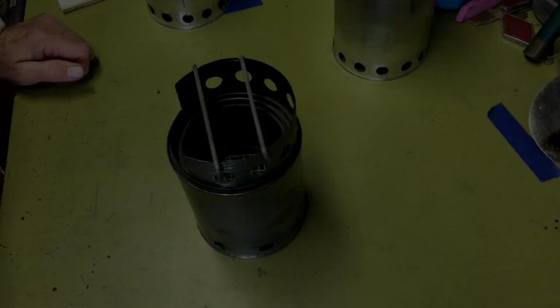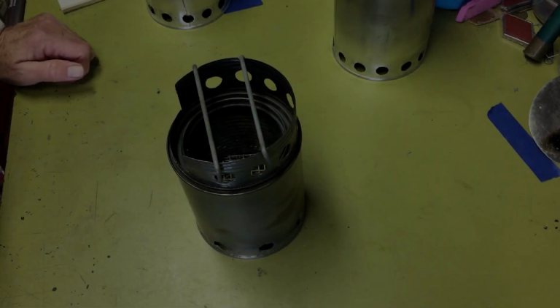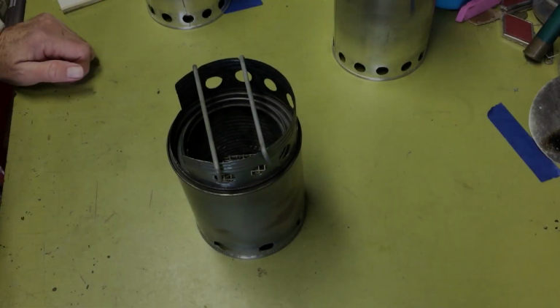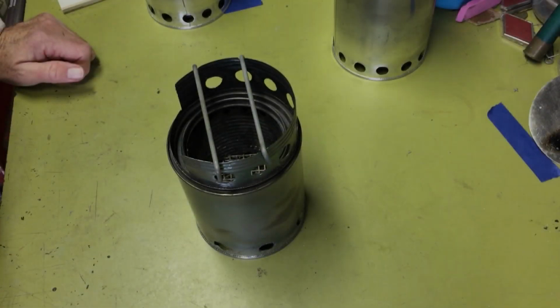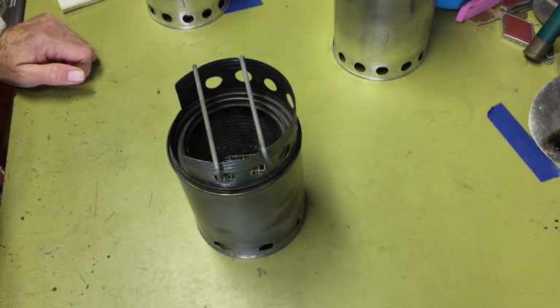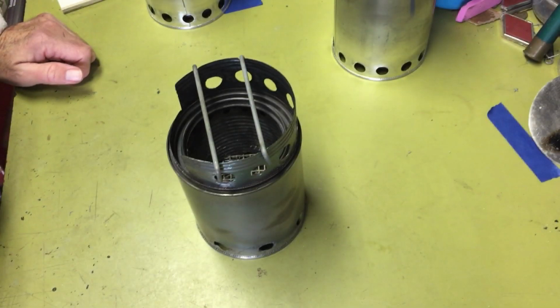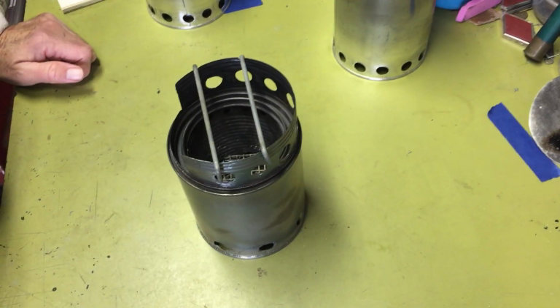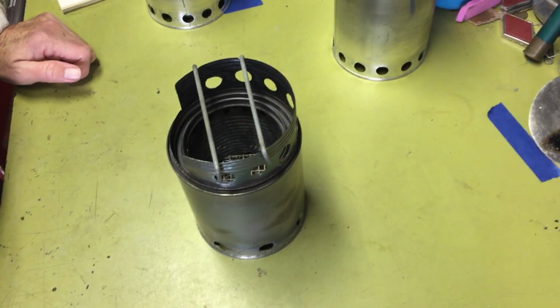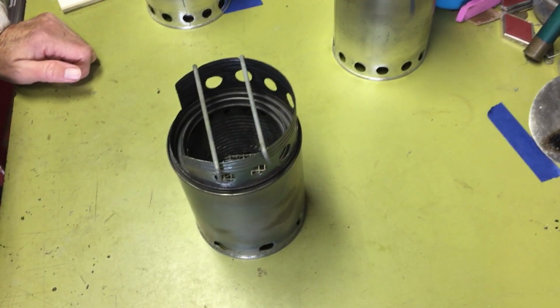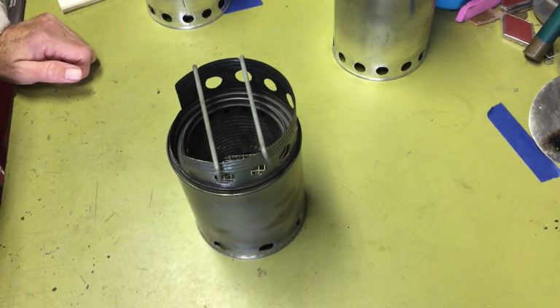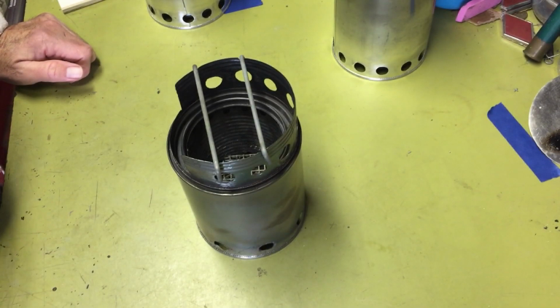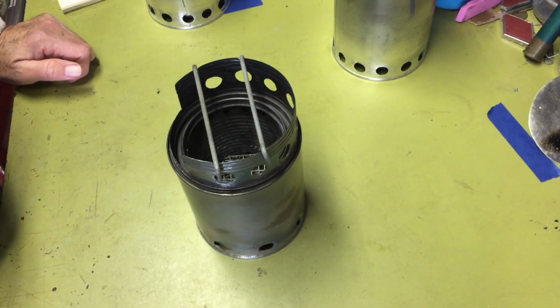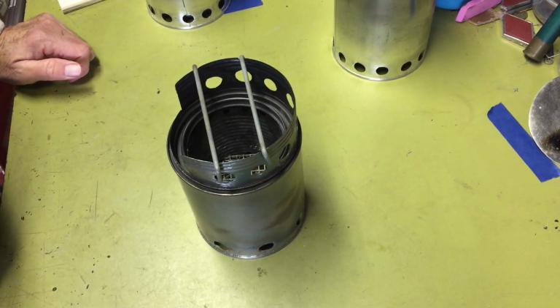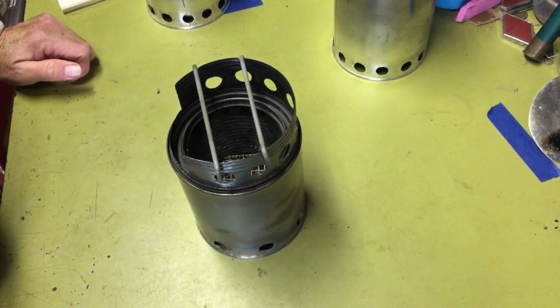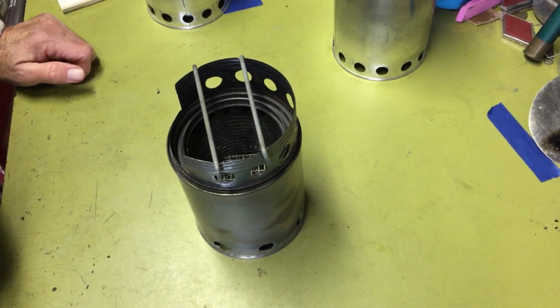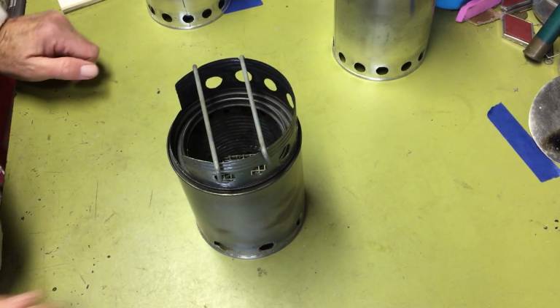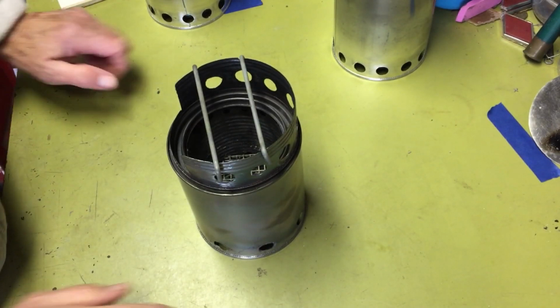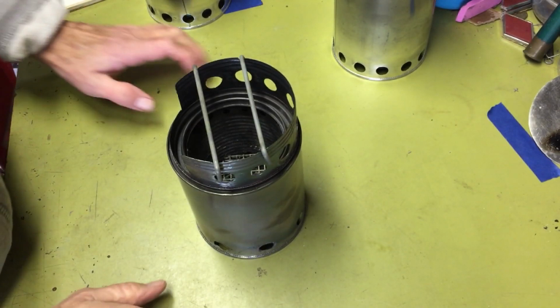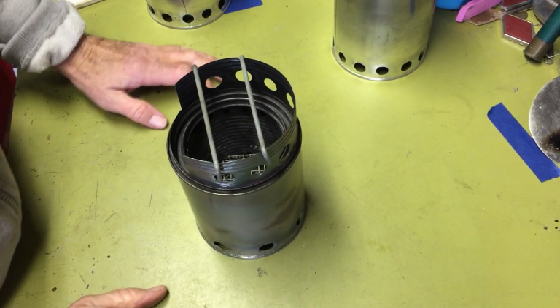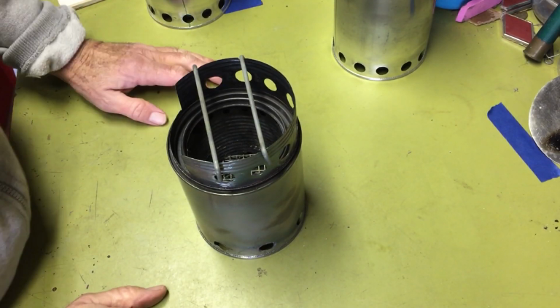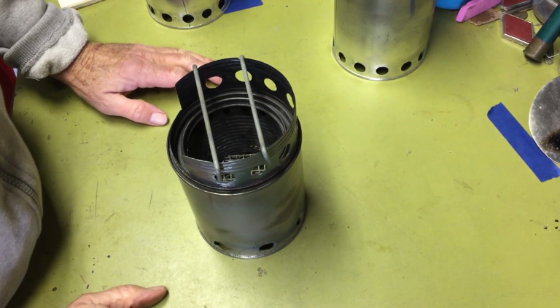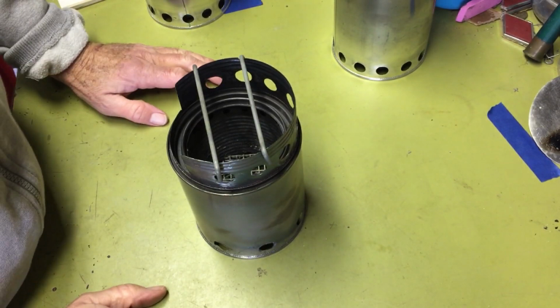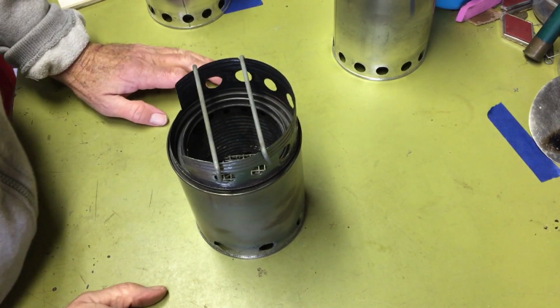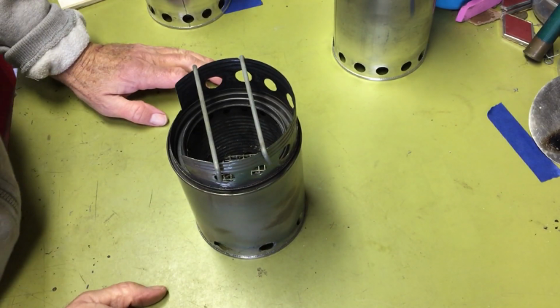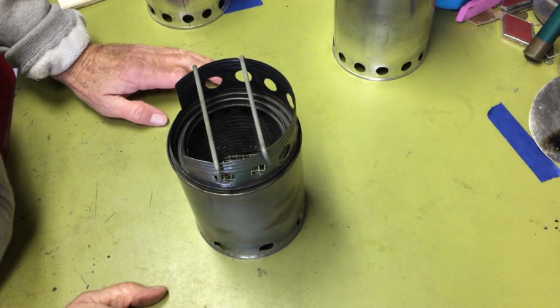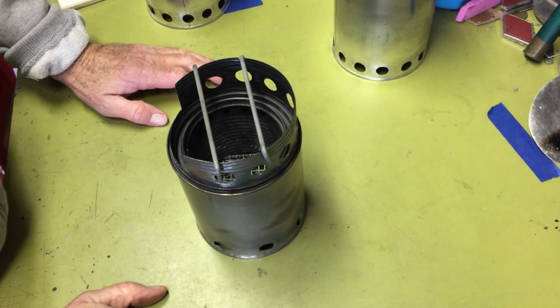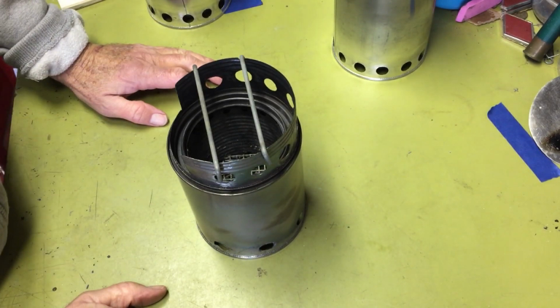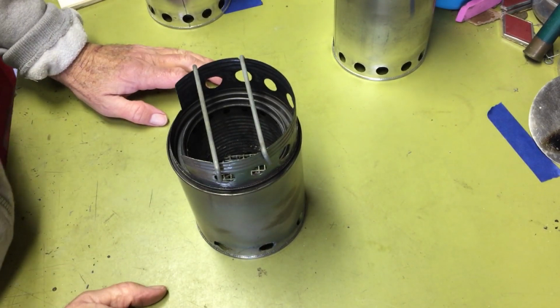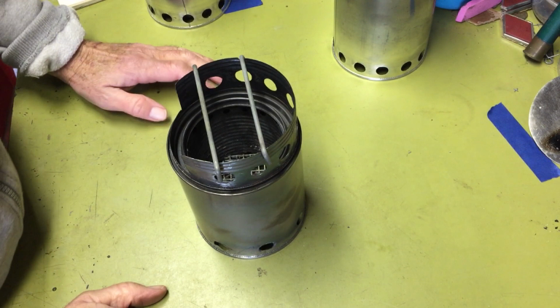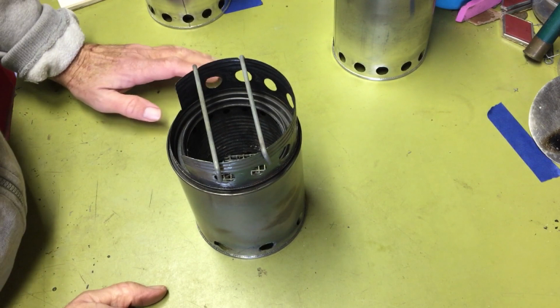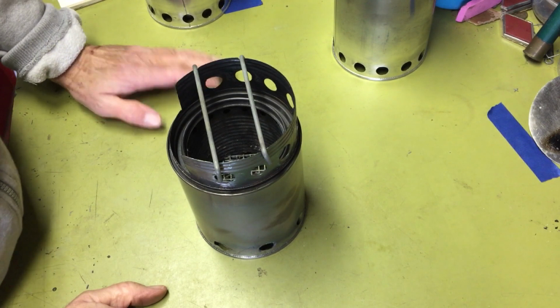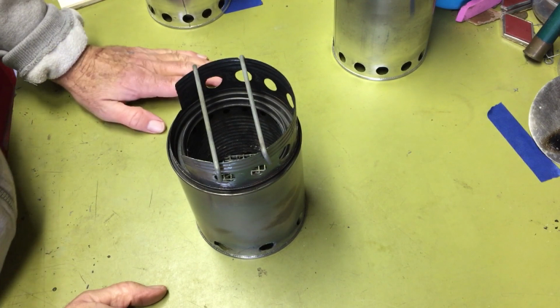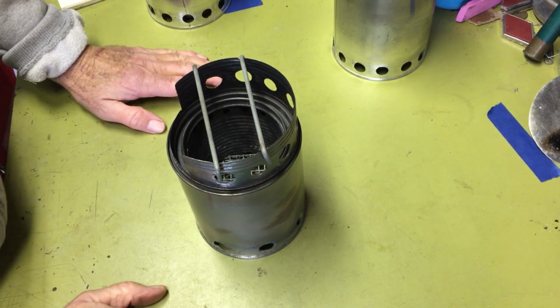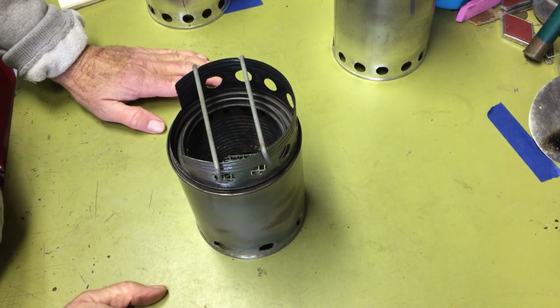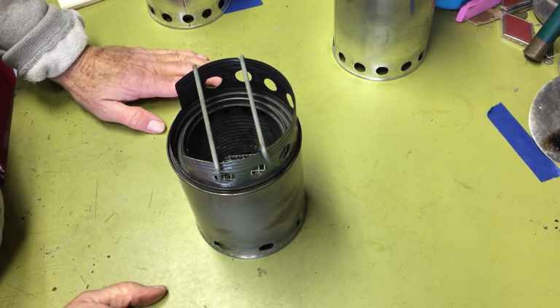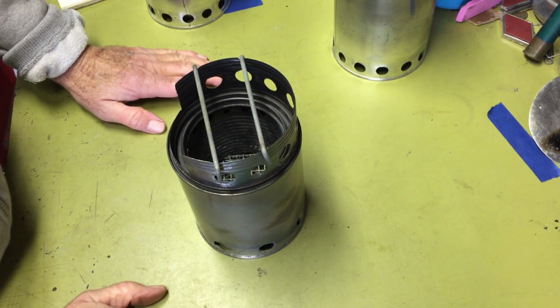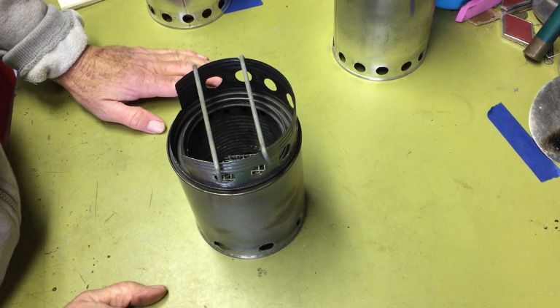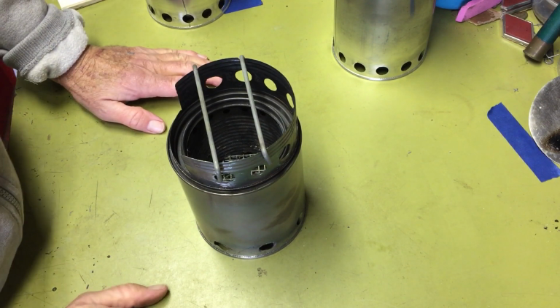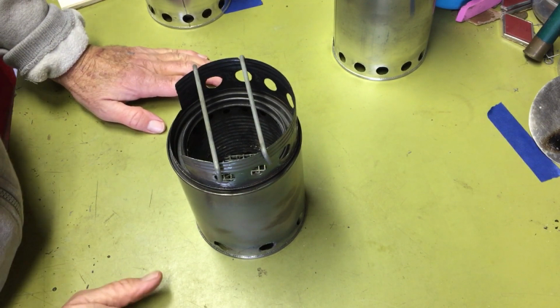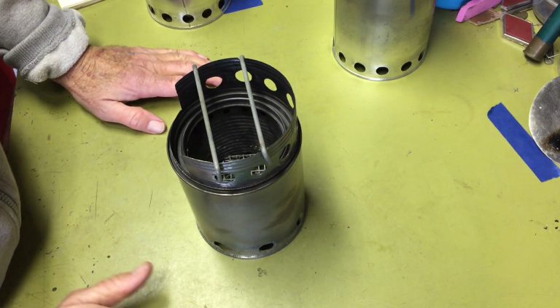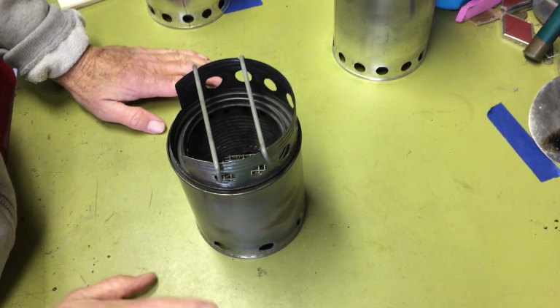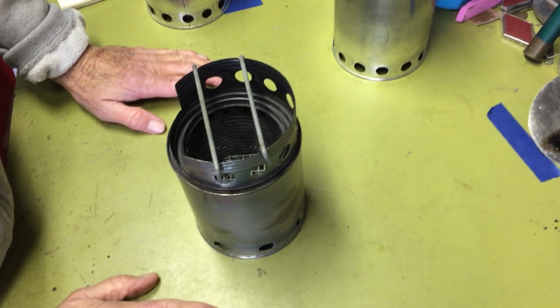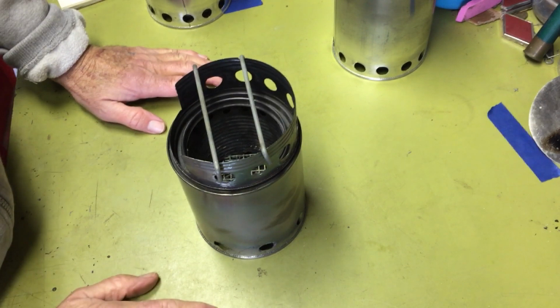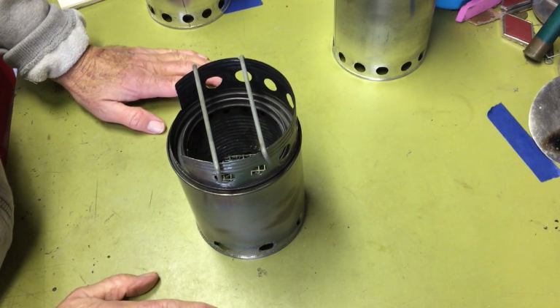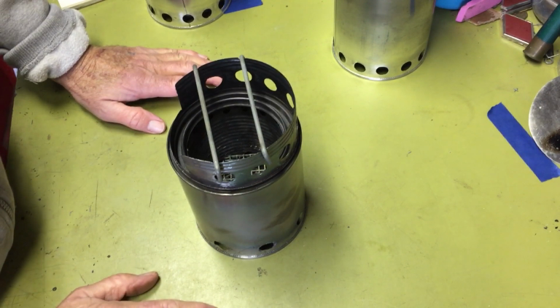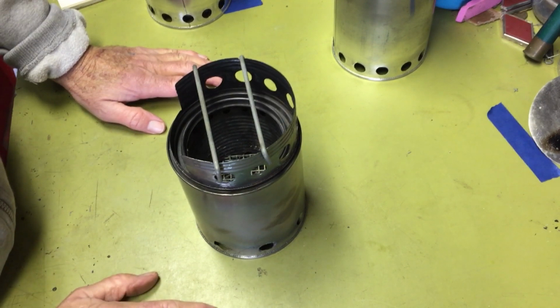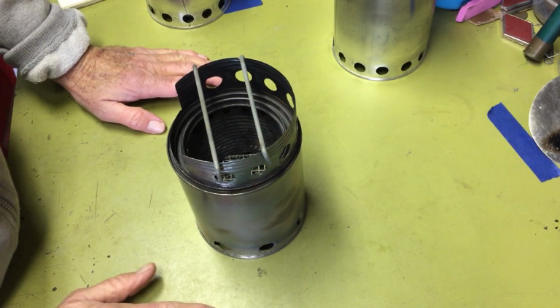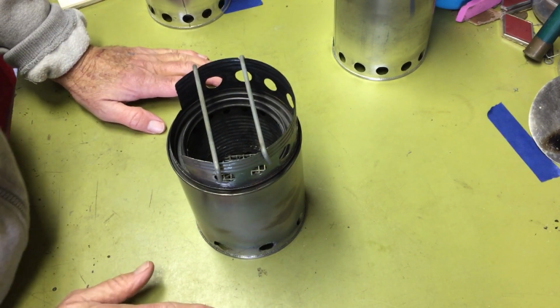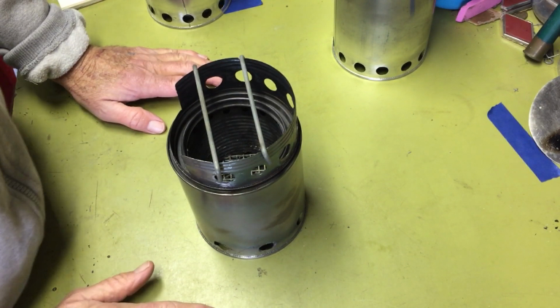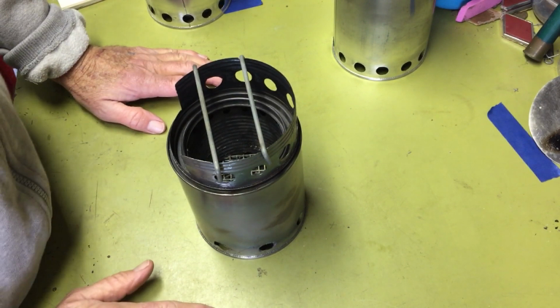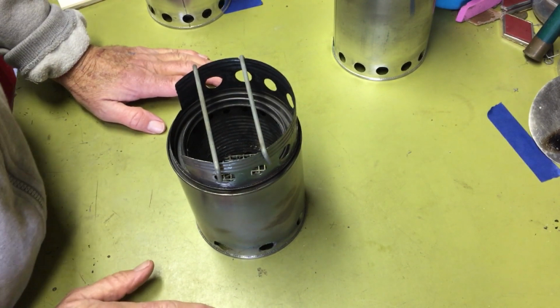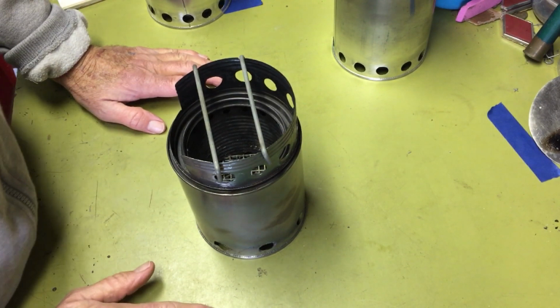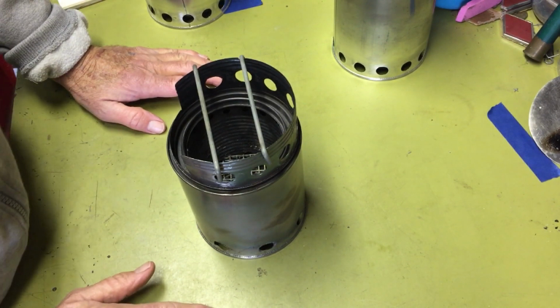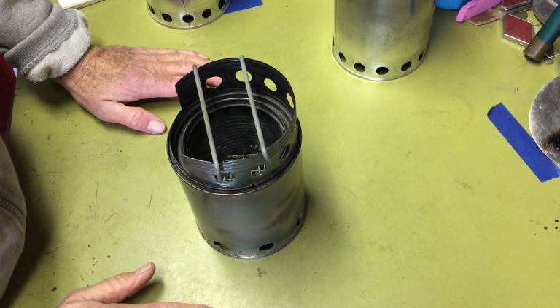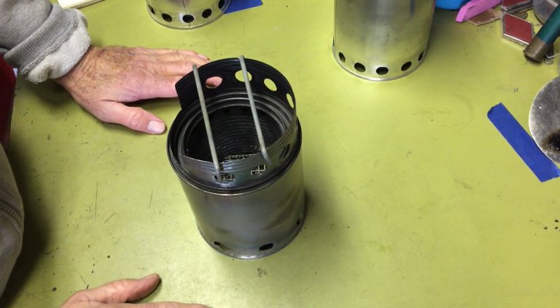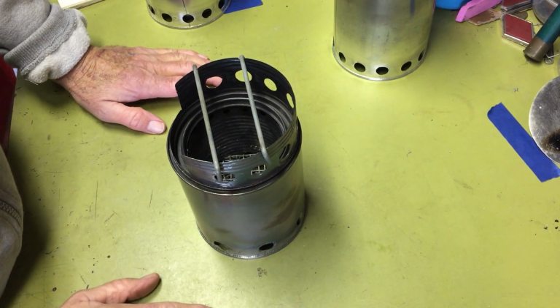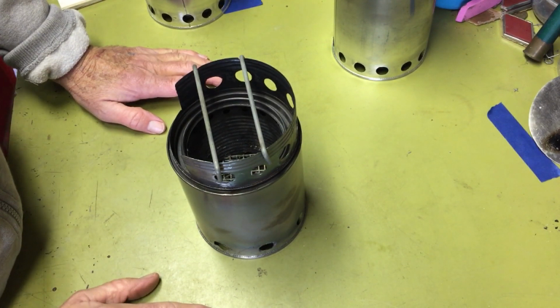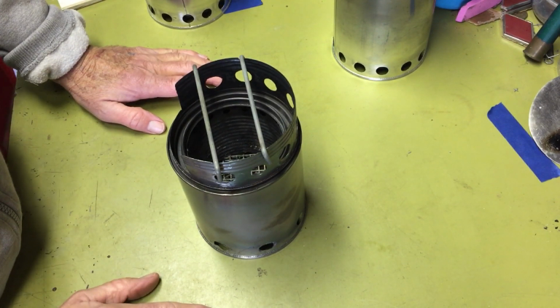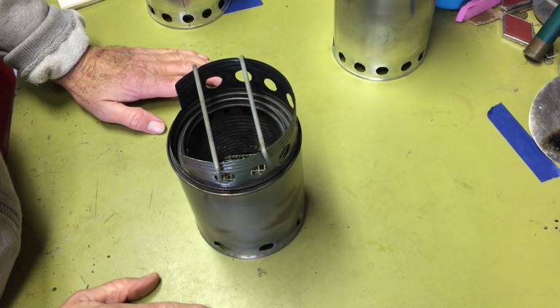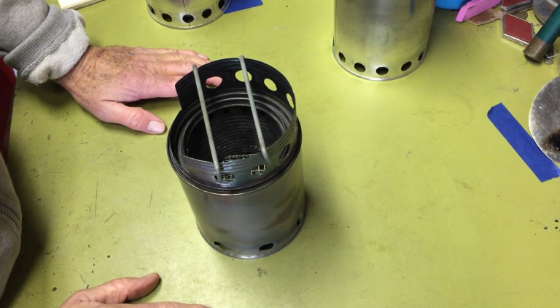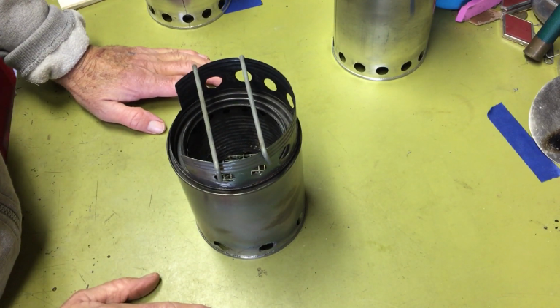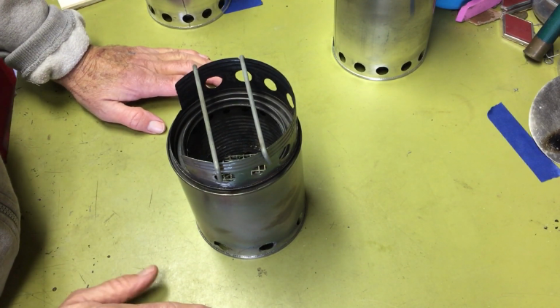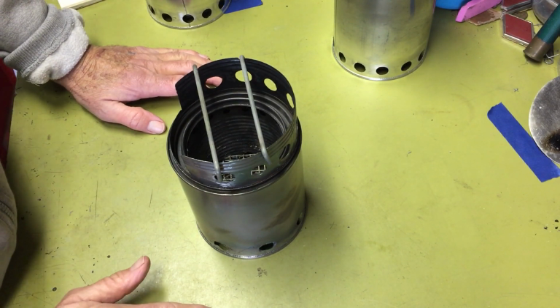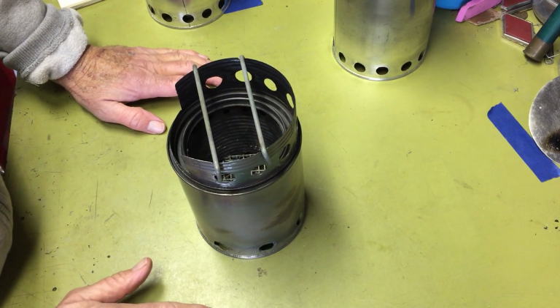Hi all, Plant Inside Agent here. Today I'm going to talk about the three paint can gasifier stoves that I made.